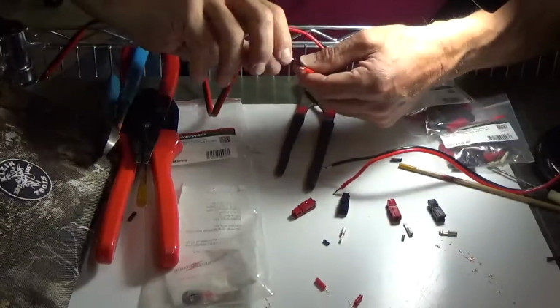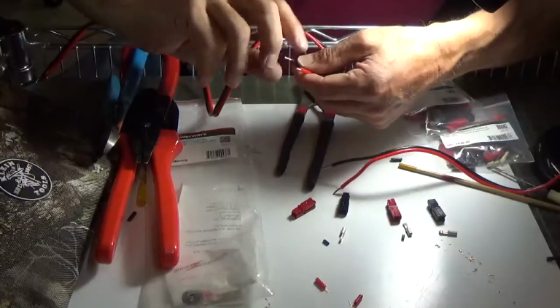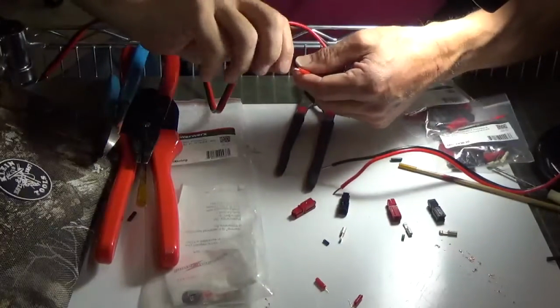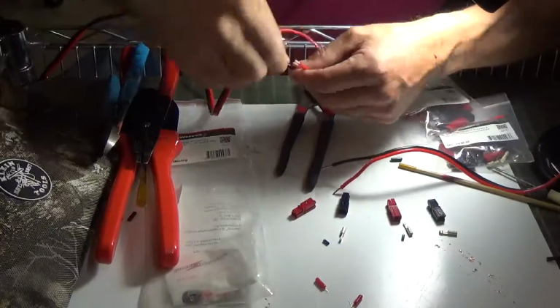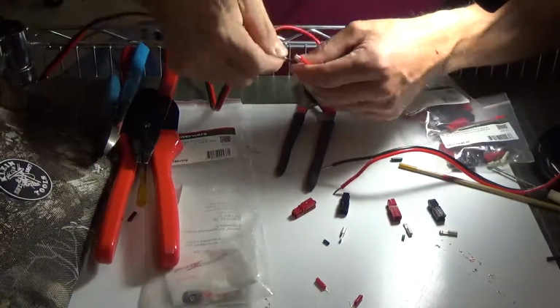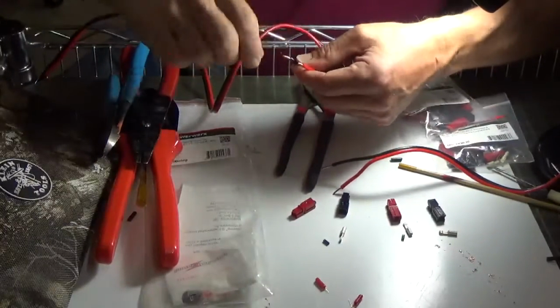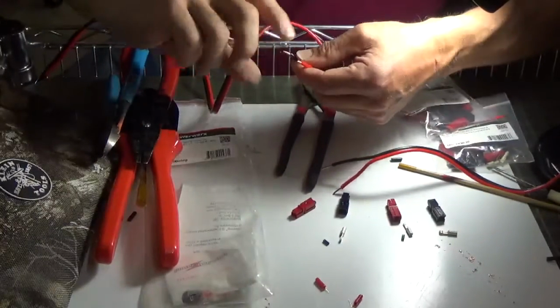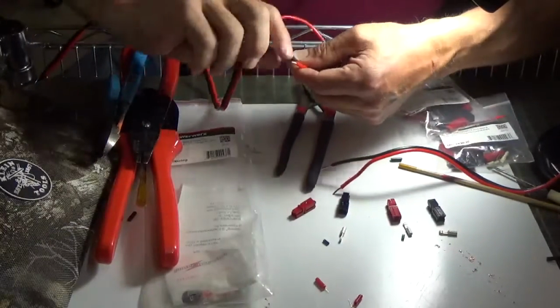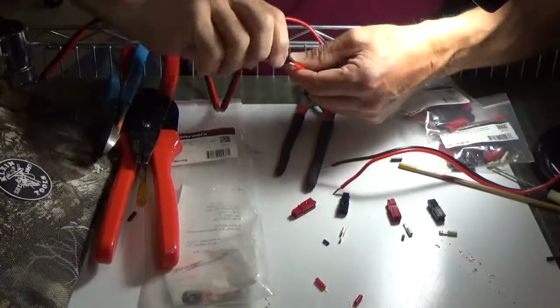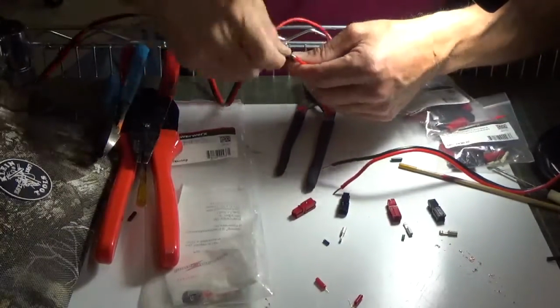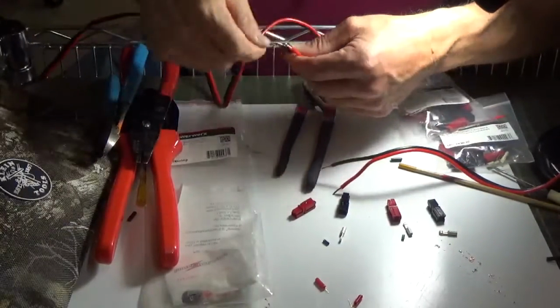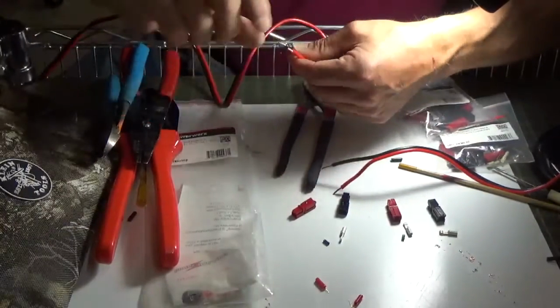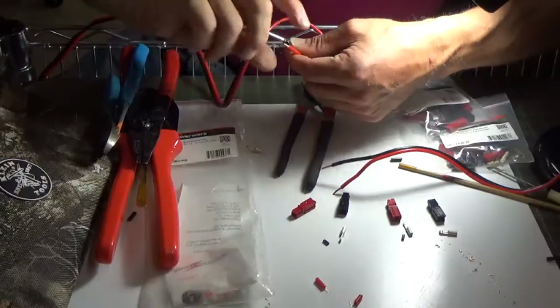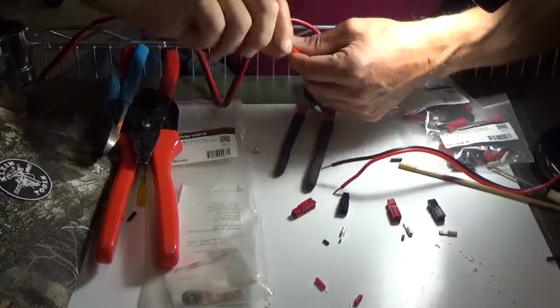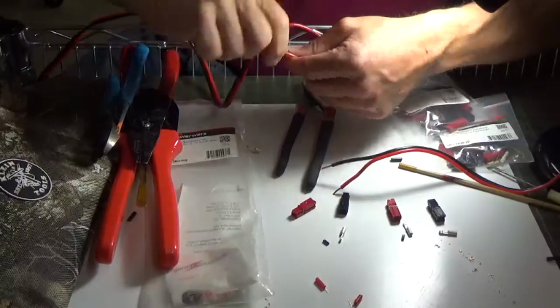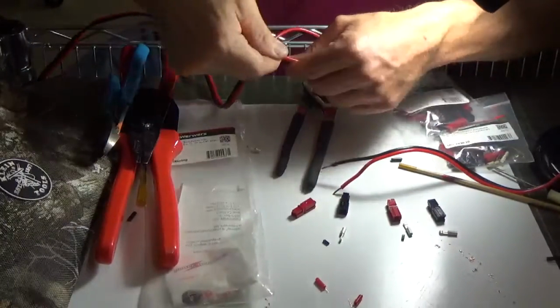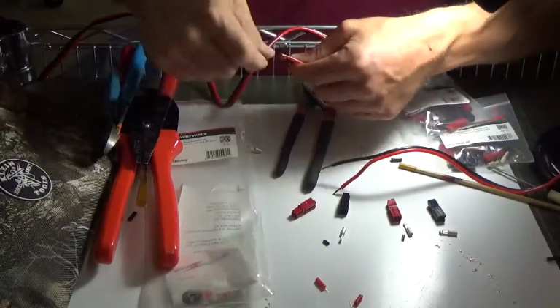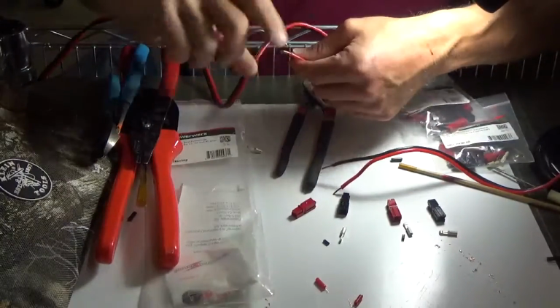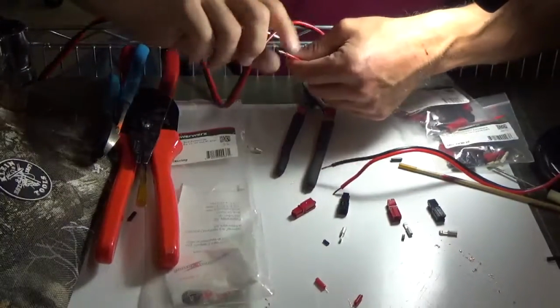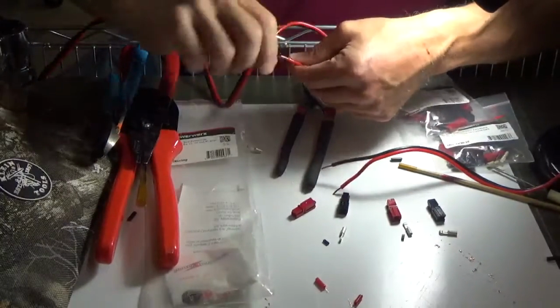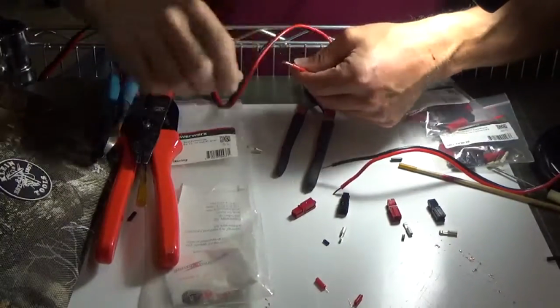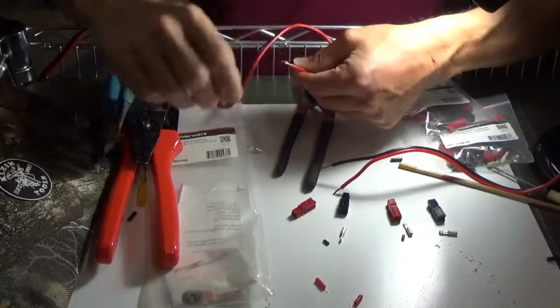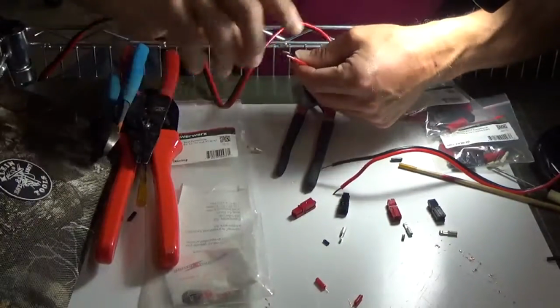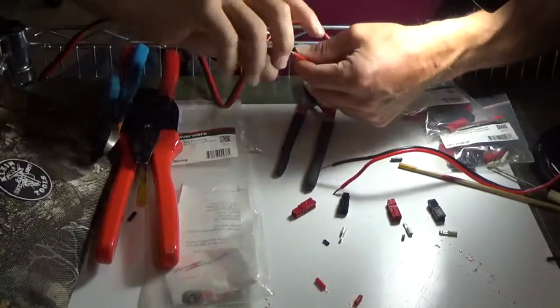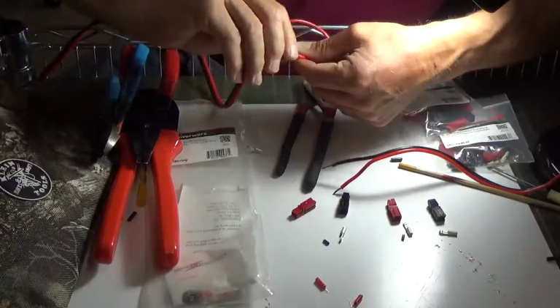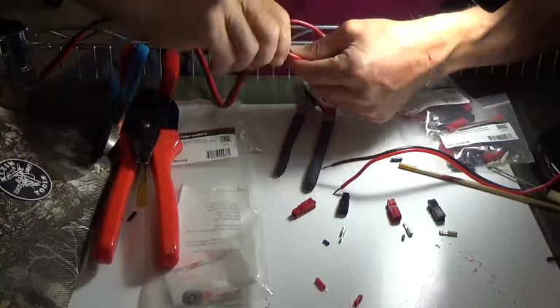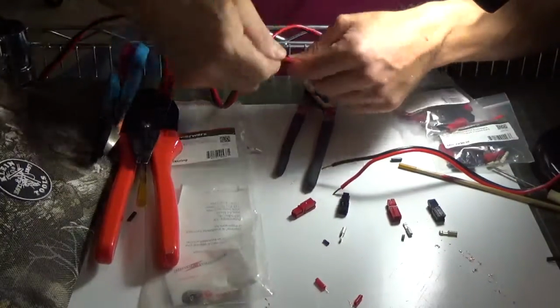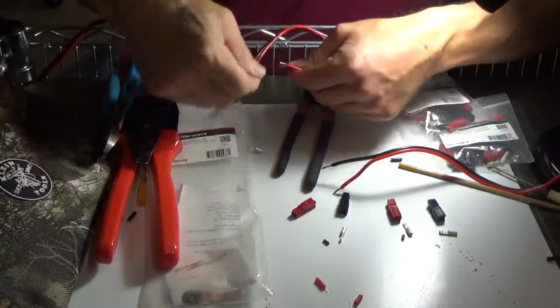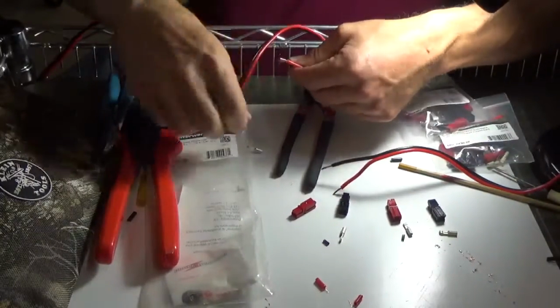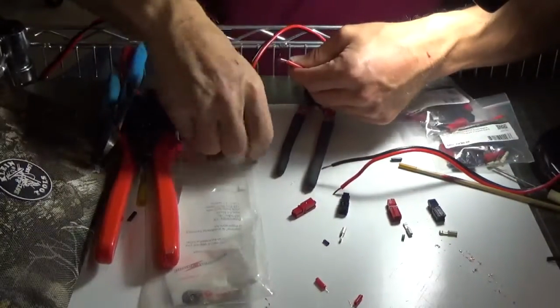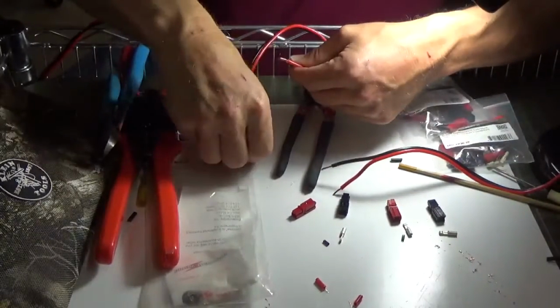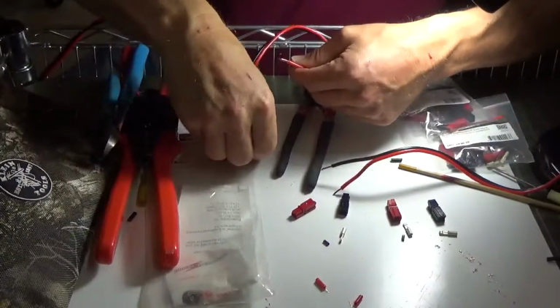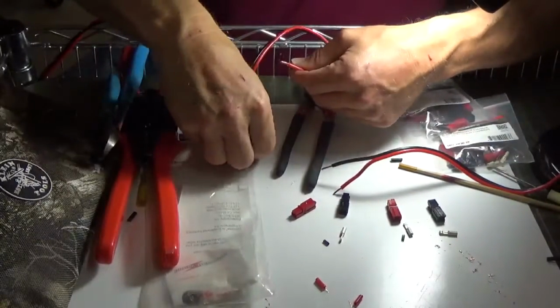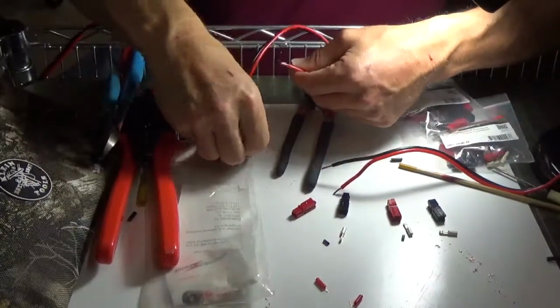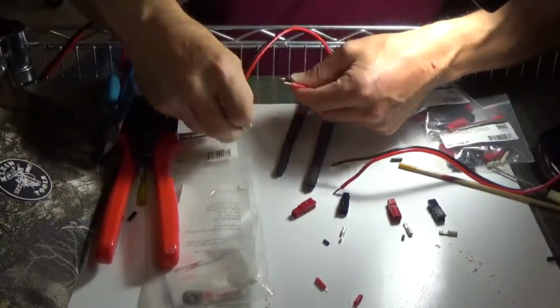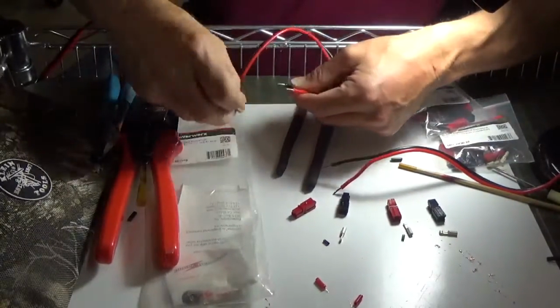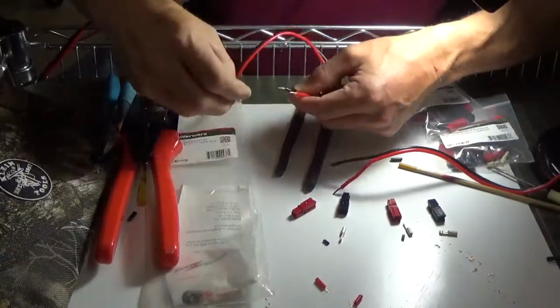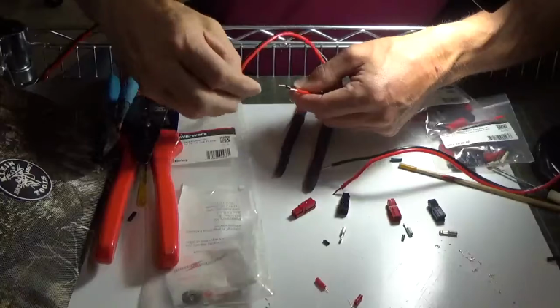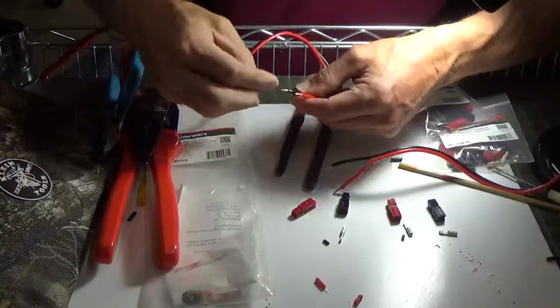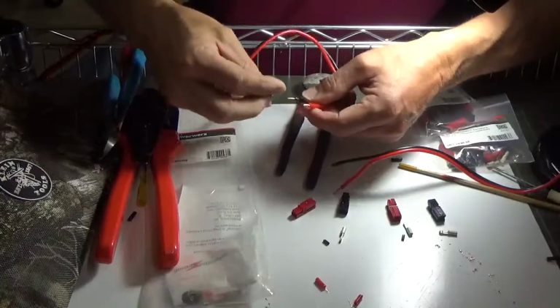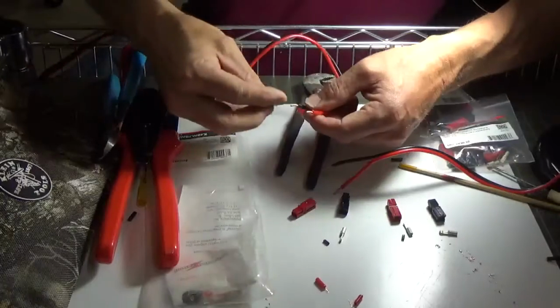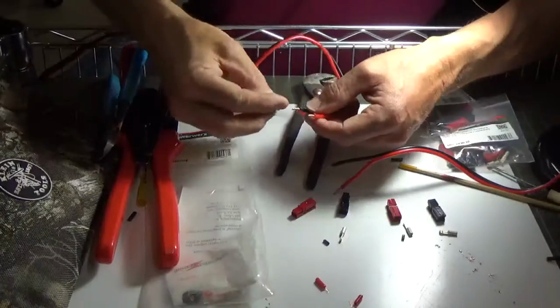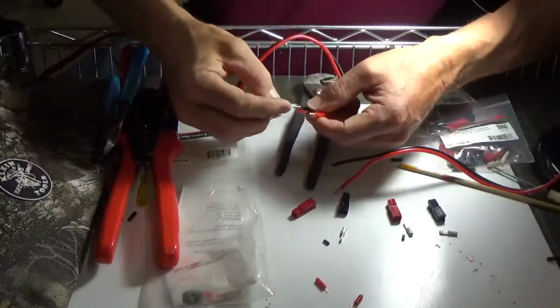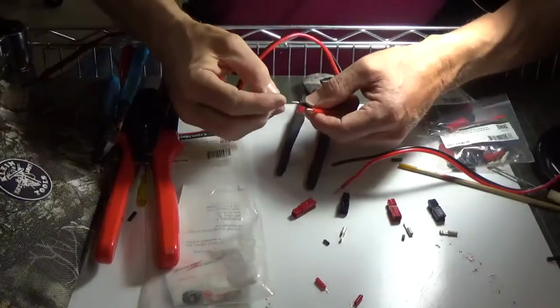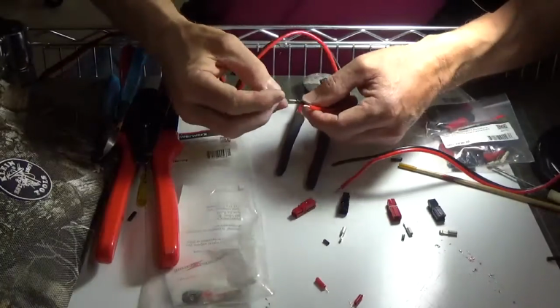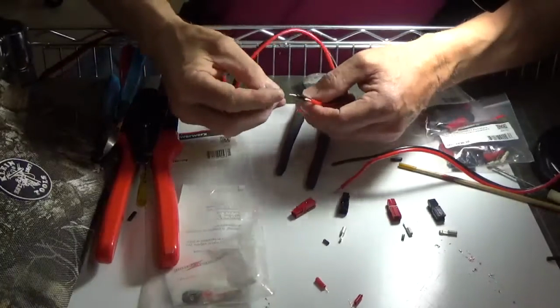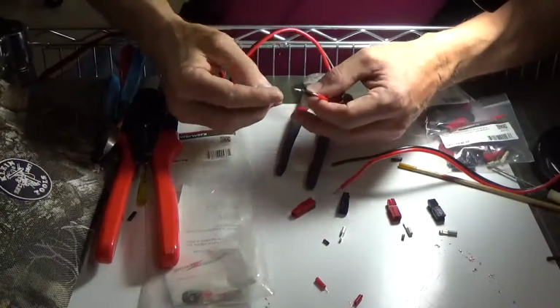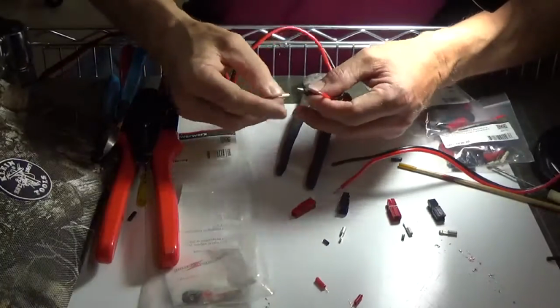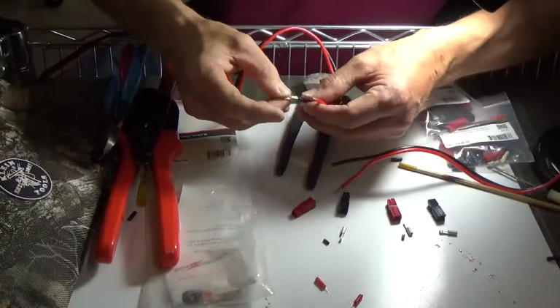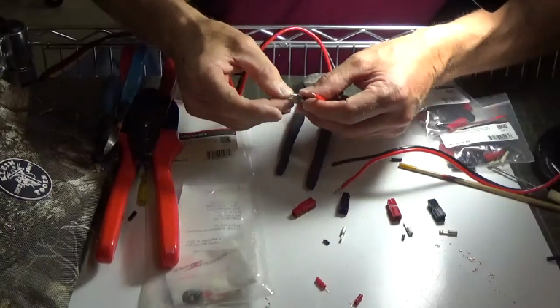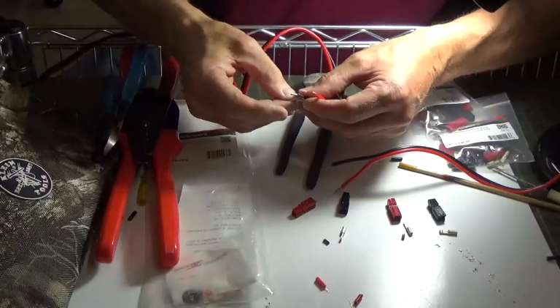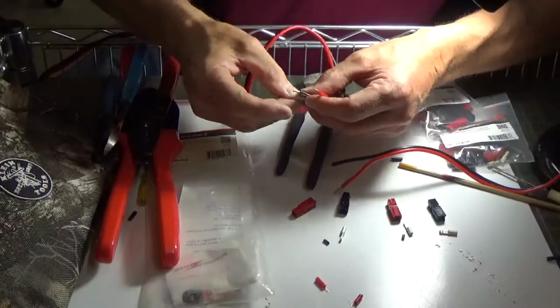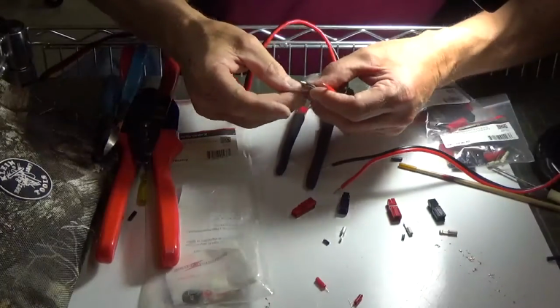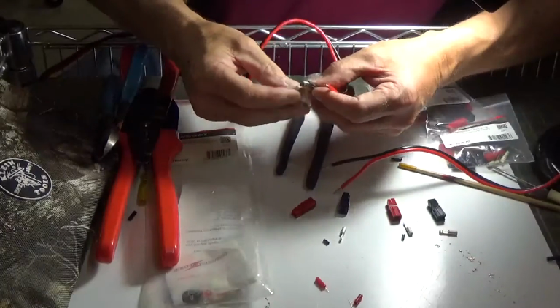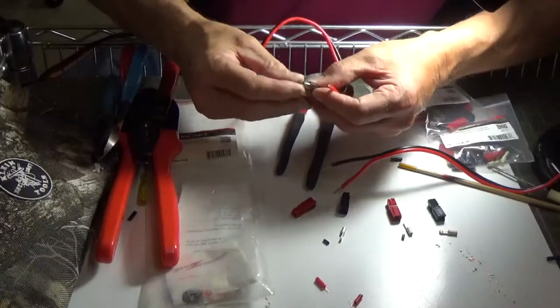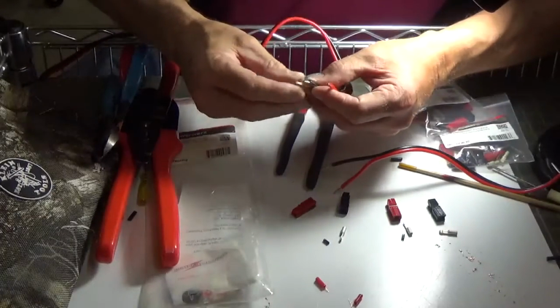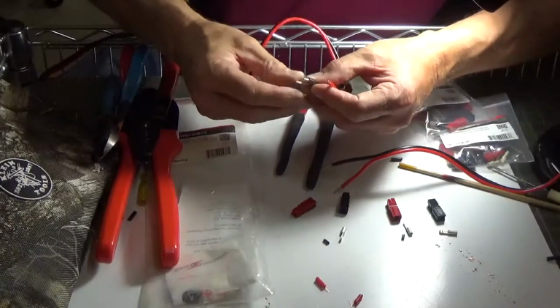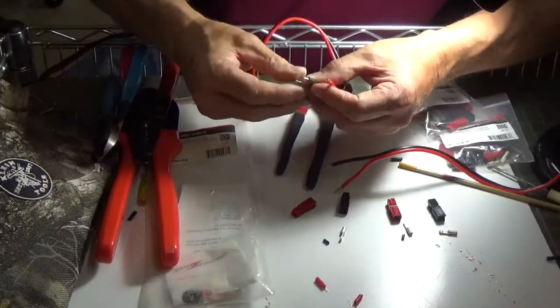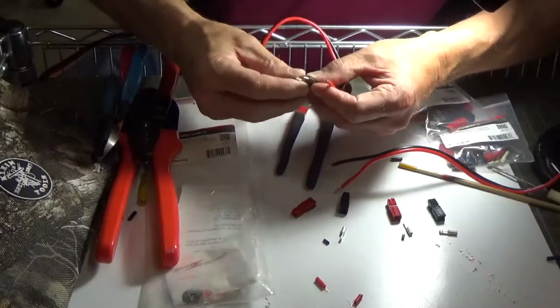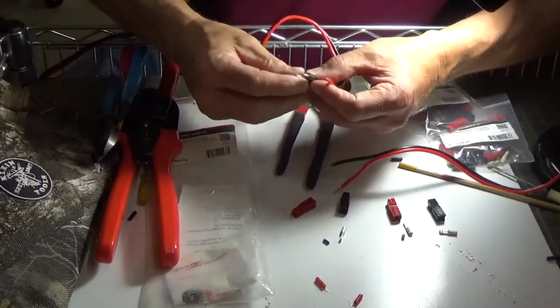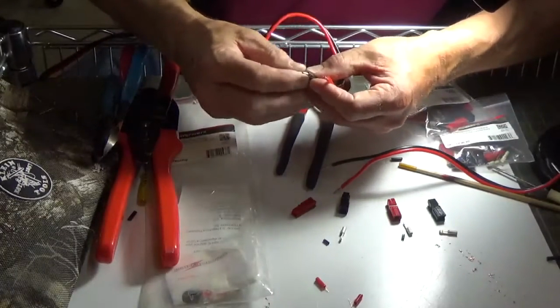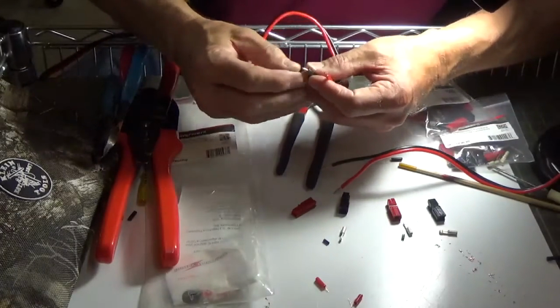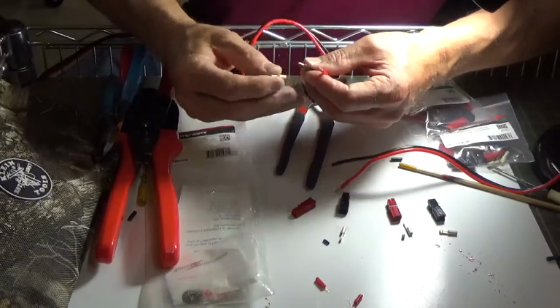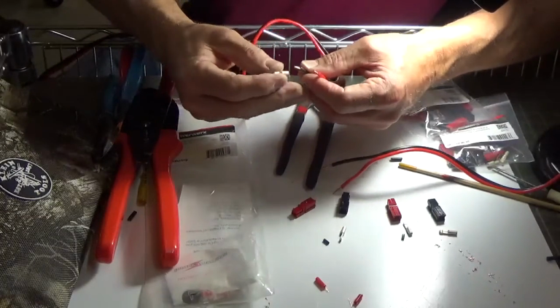This cart — we actually bought this at Sam's. It's like a food service cart, but it works great on the model railroad.